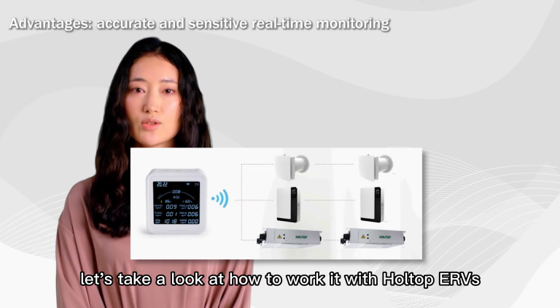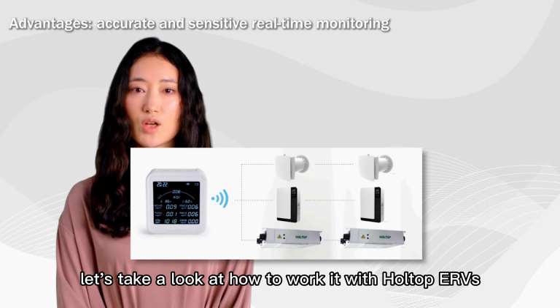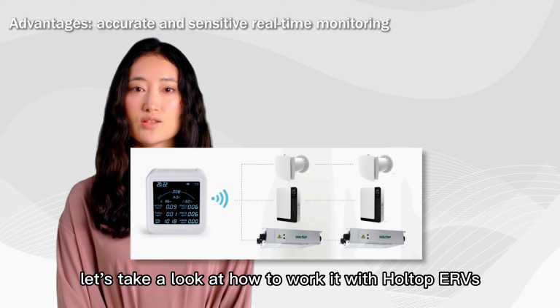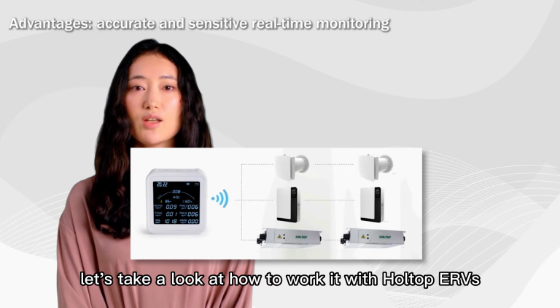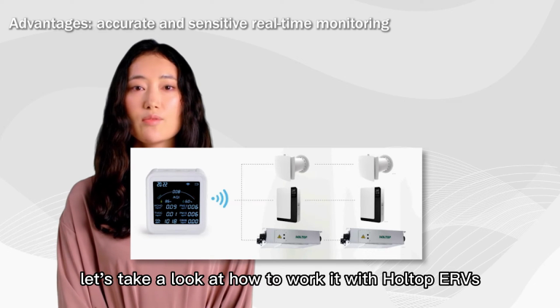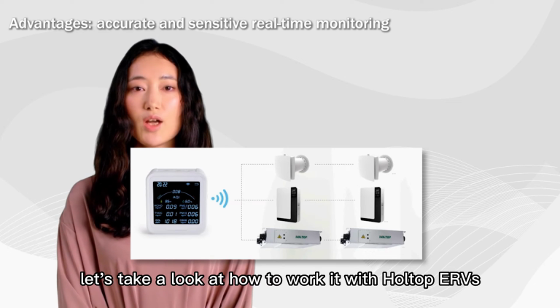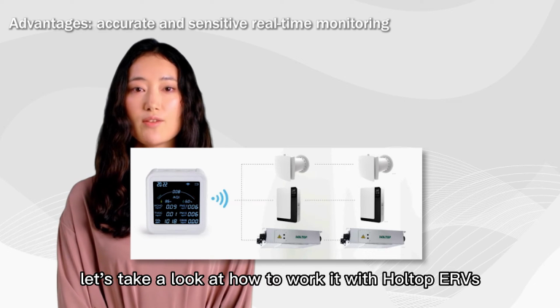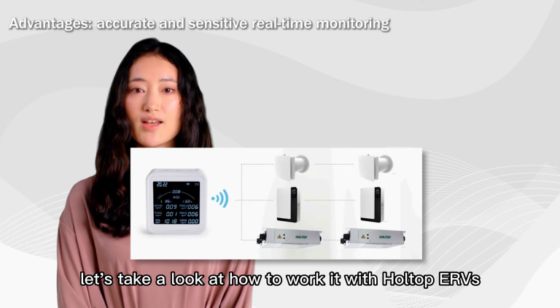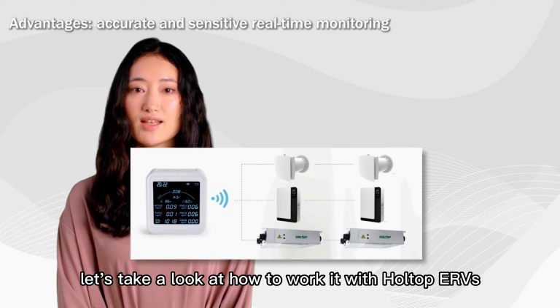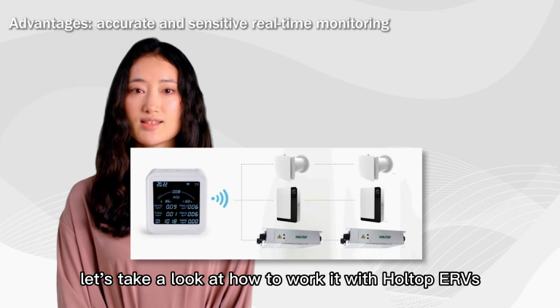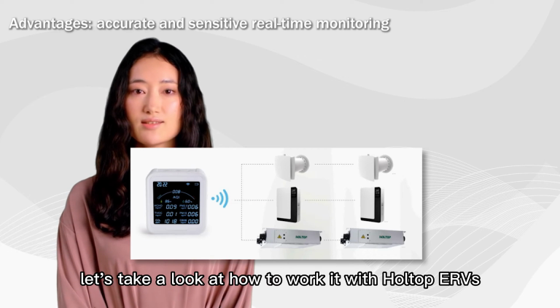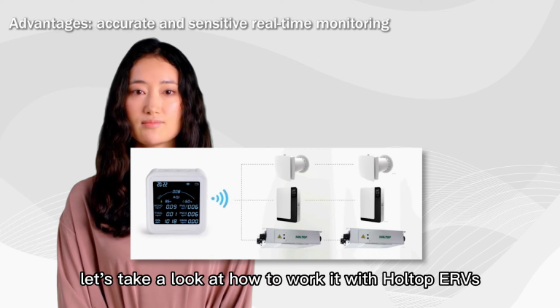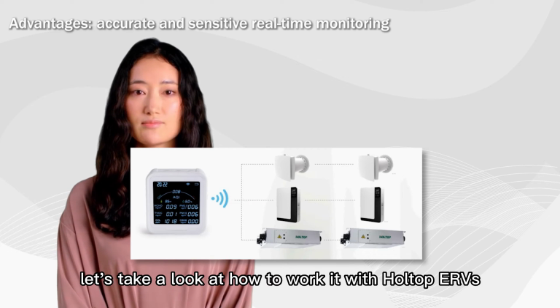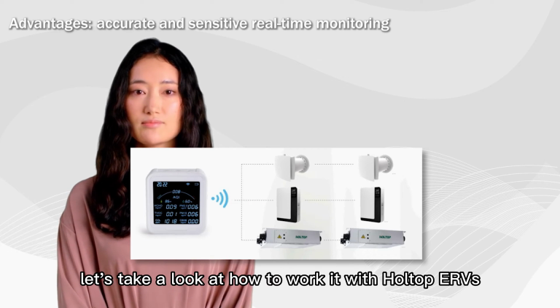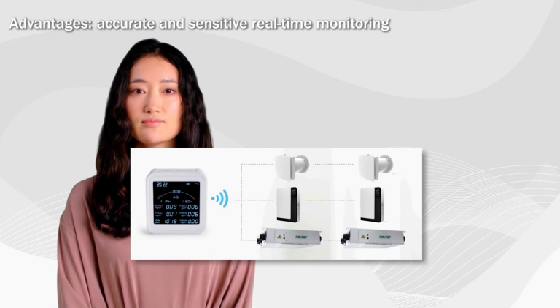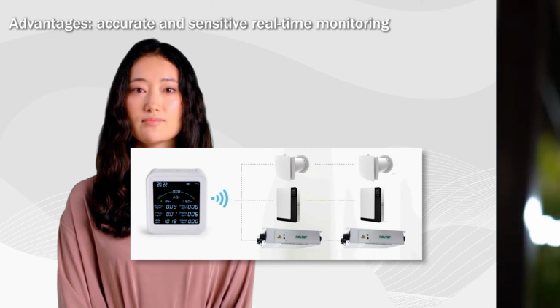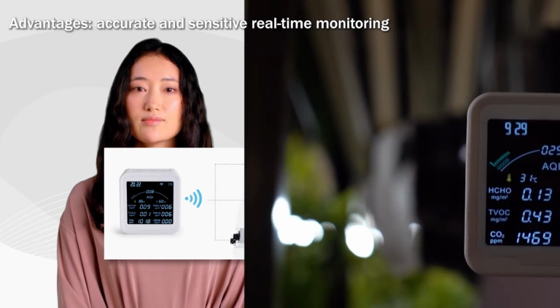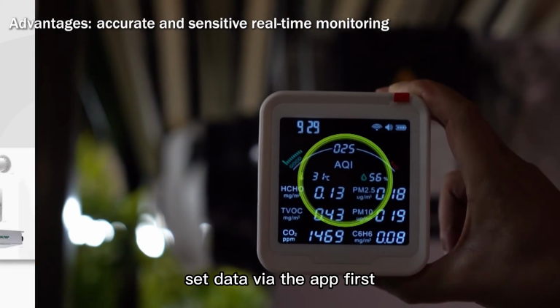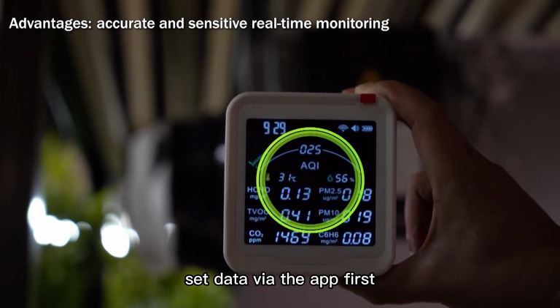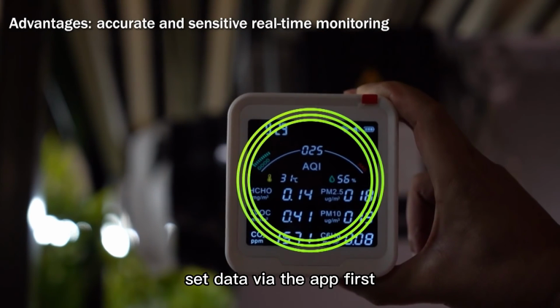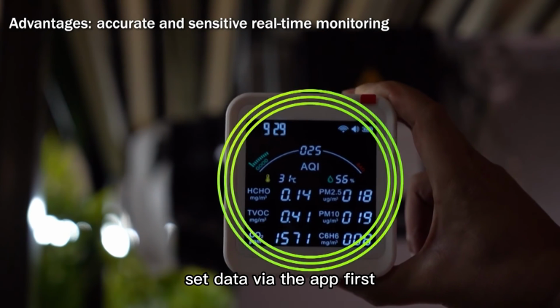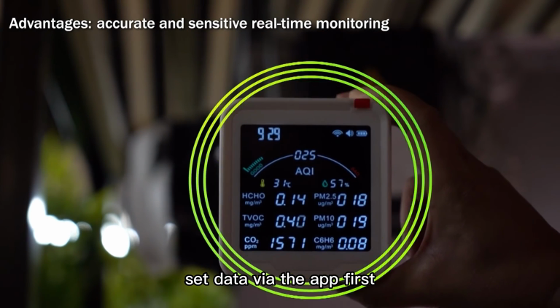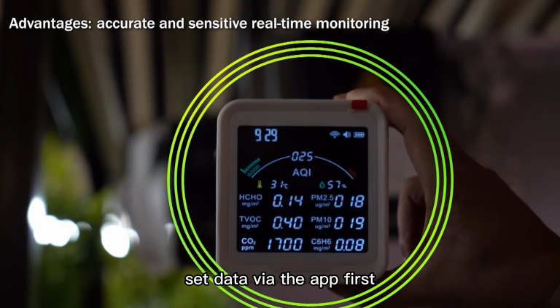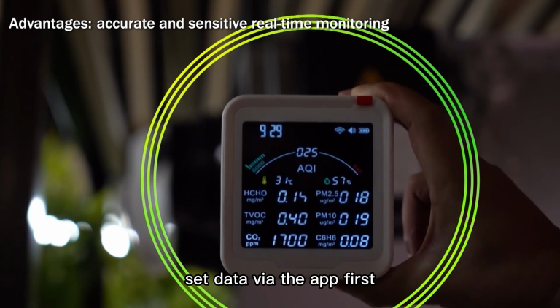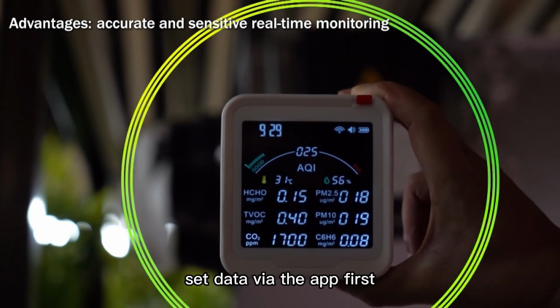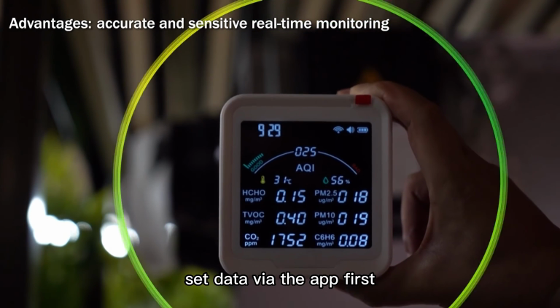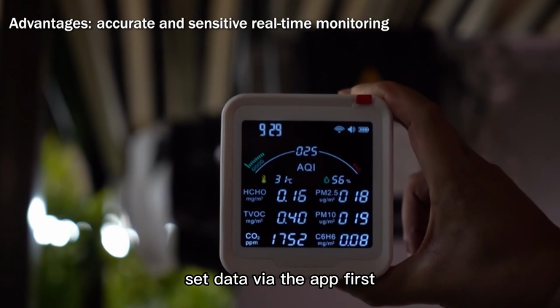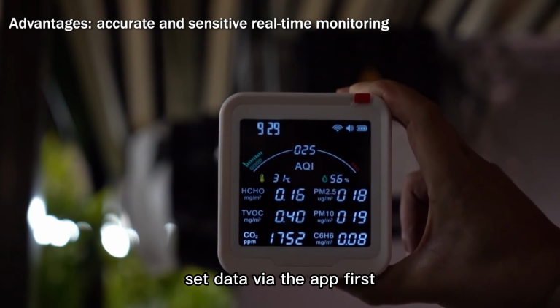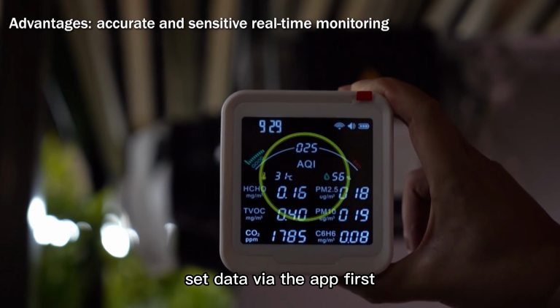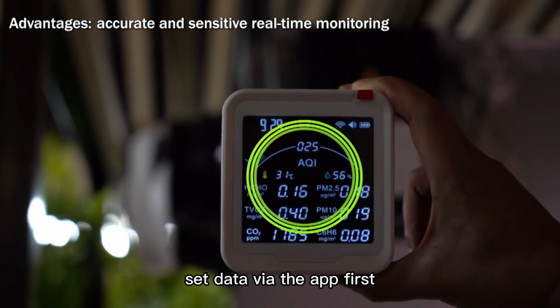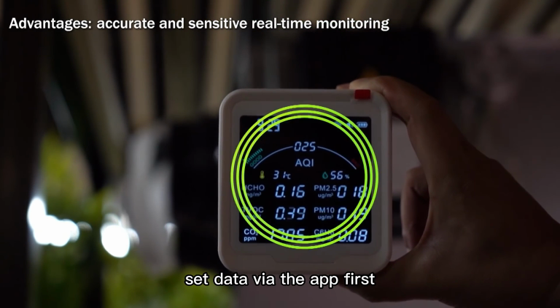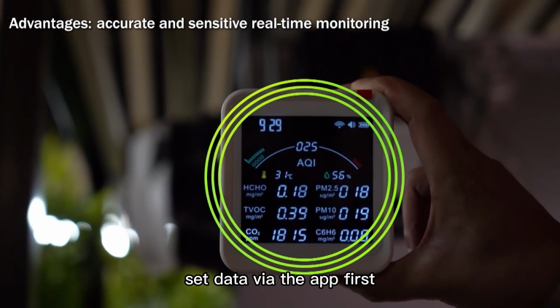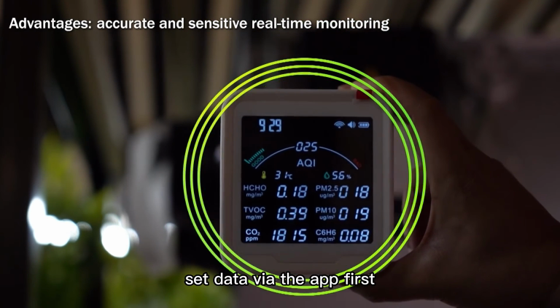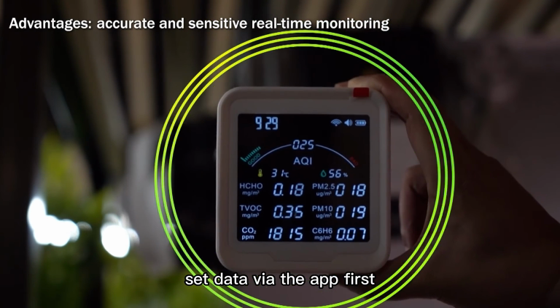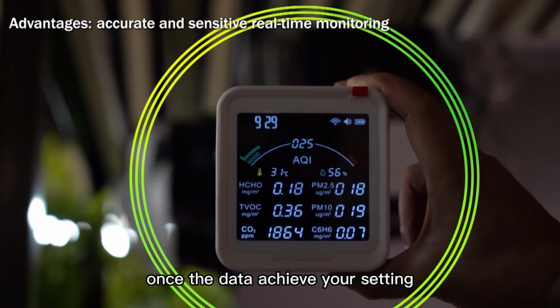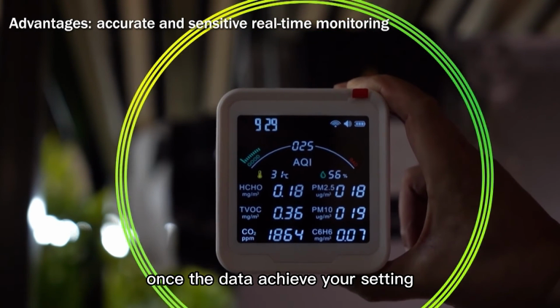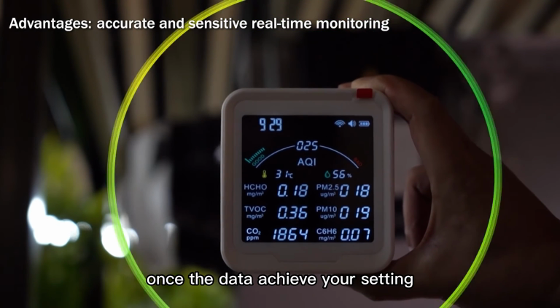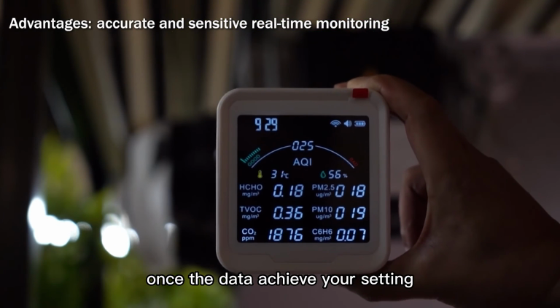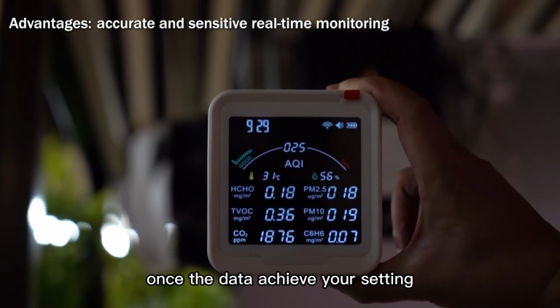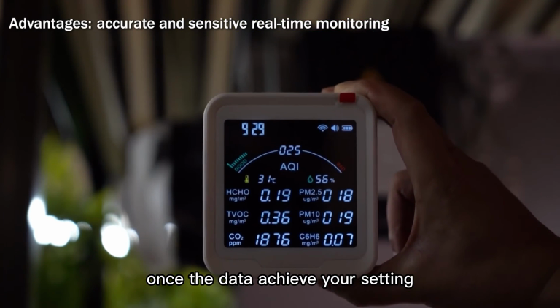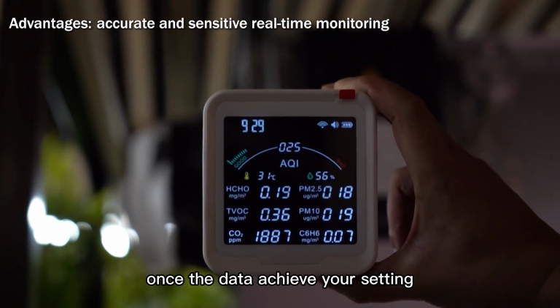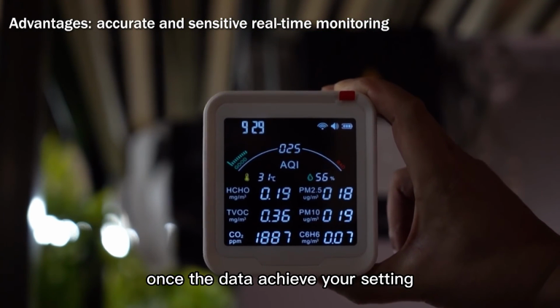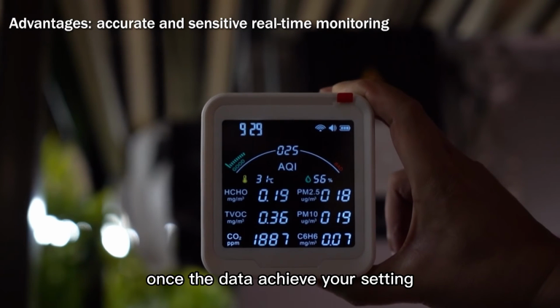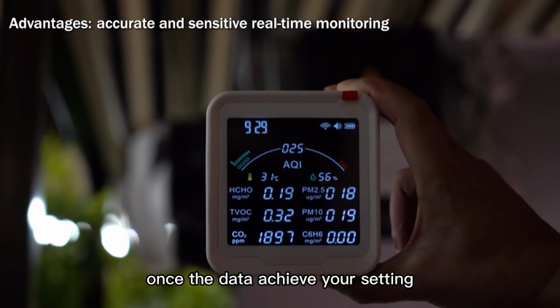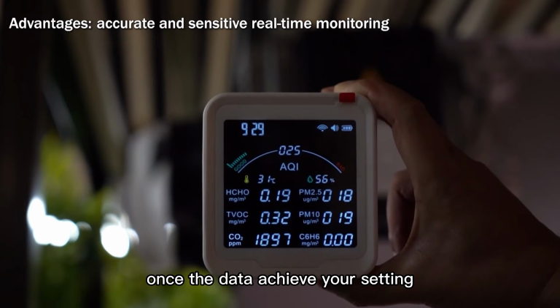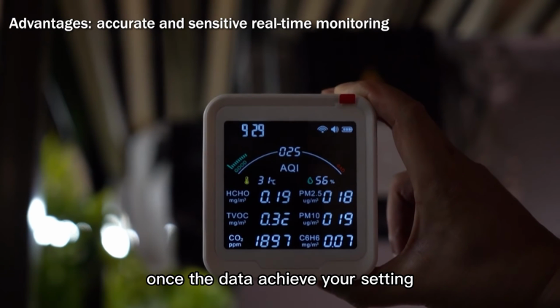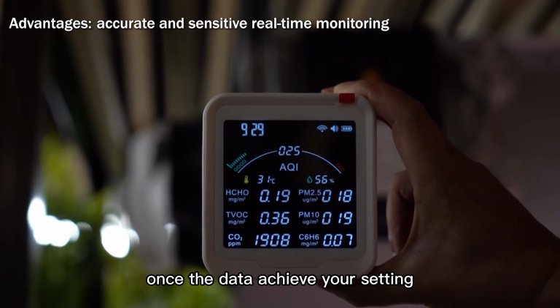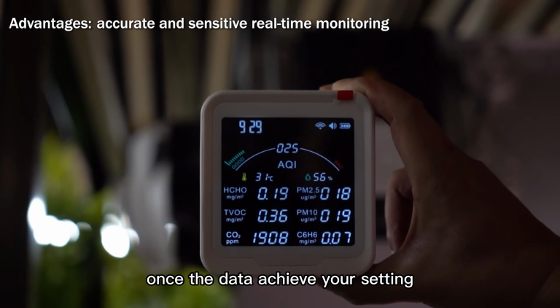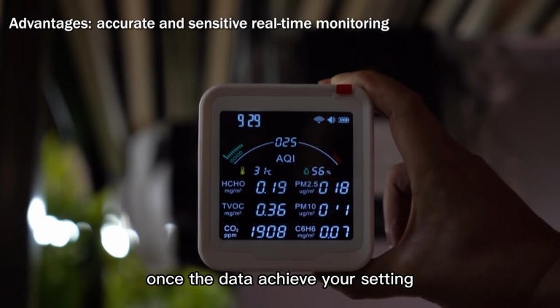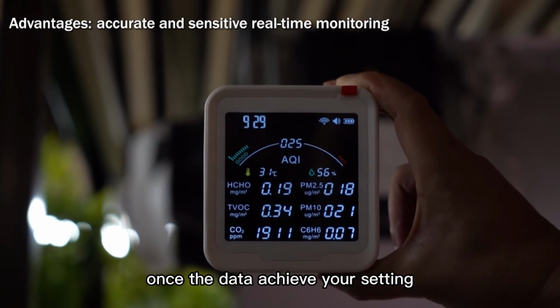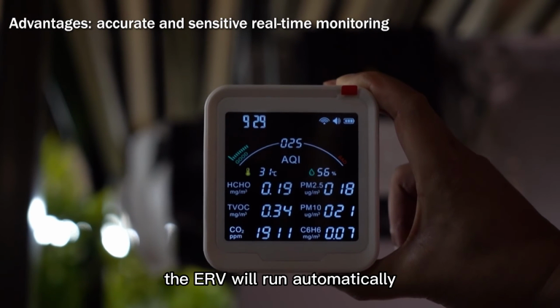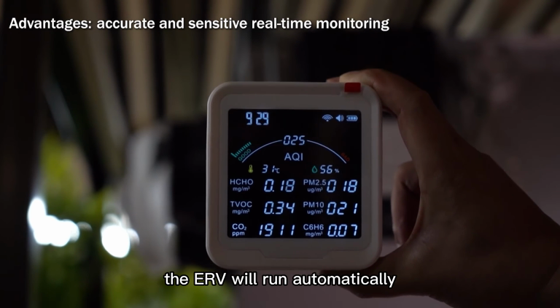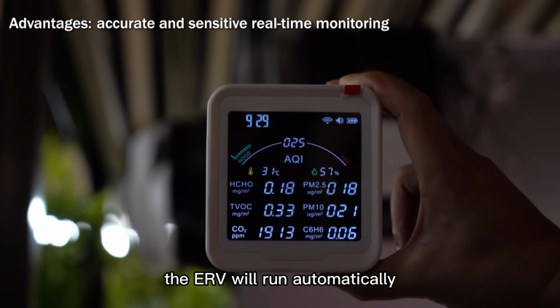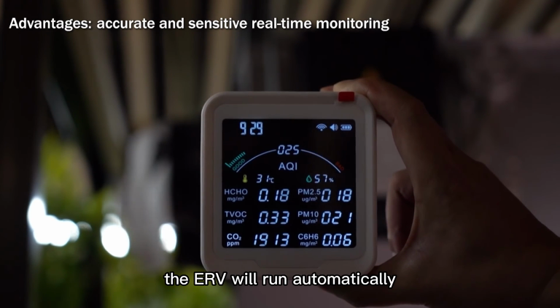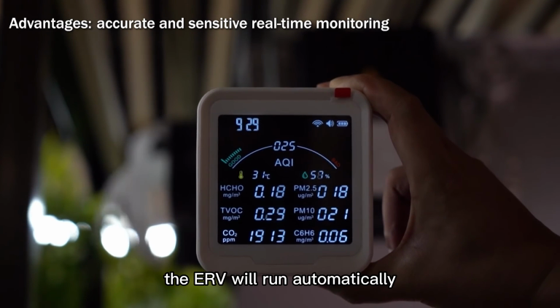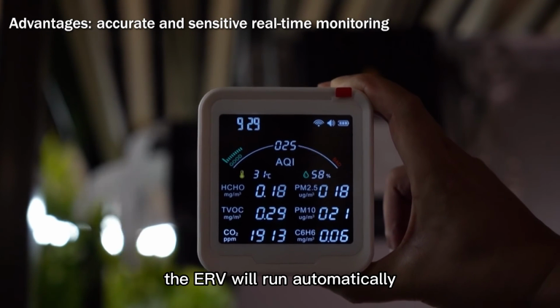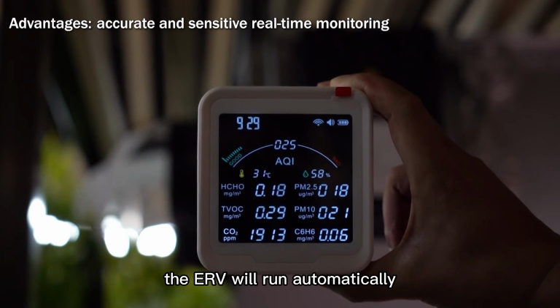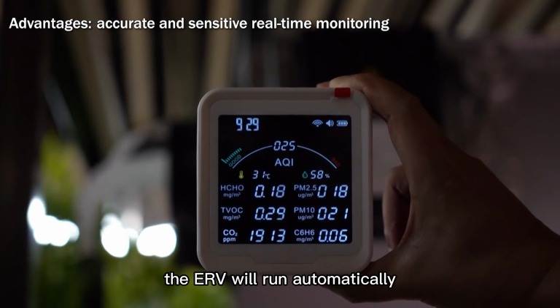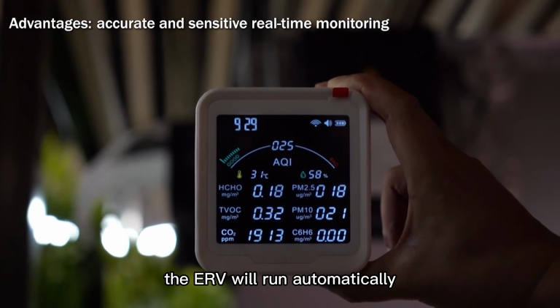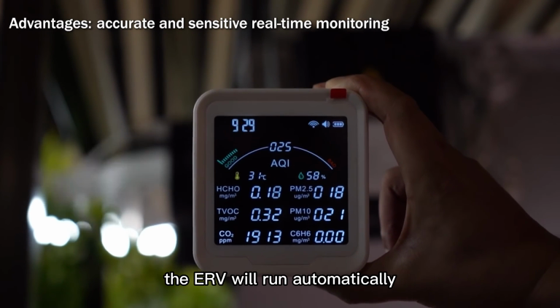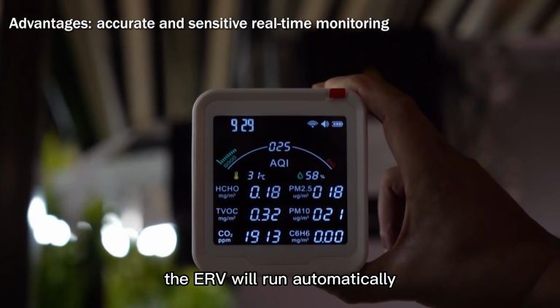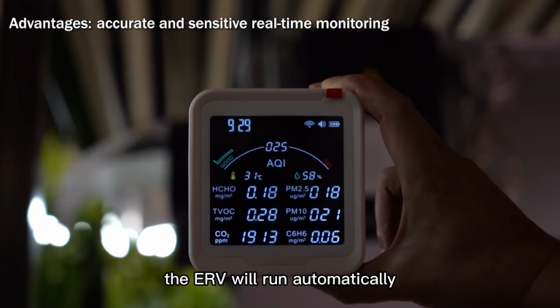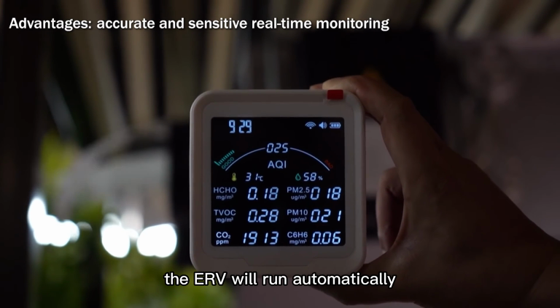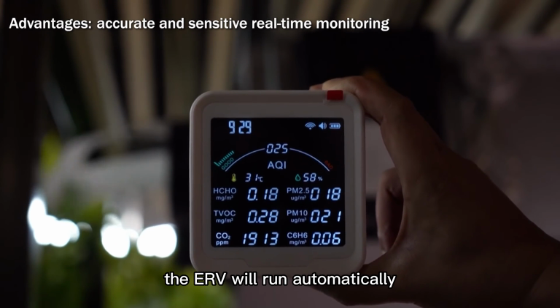Now let's take a look at how to work it with Wholesome ERVs. Set data via the app — once the data achieves your setting, the ERV will run automatically.